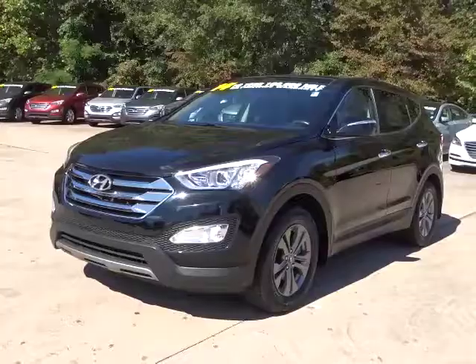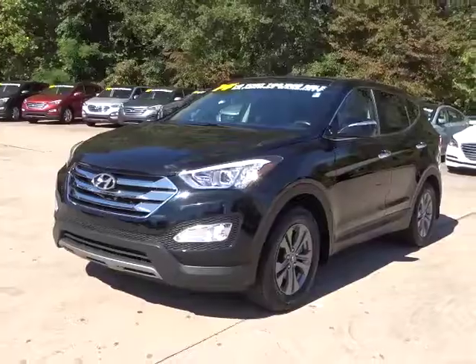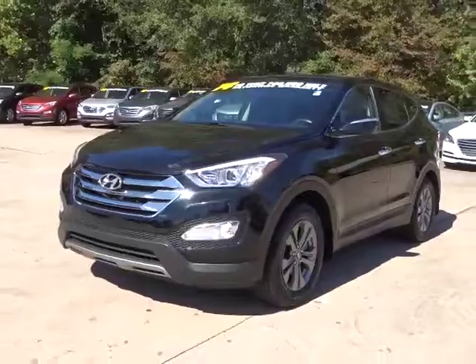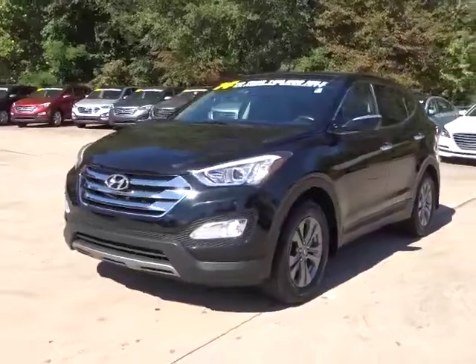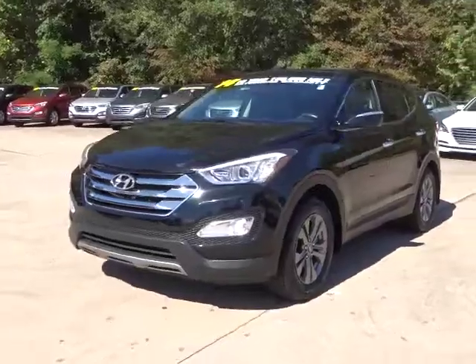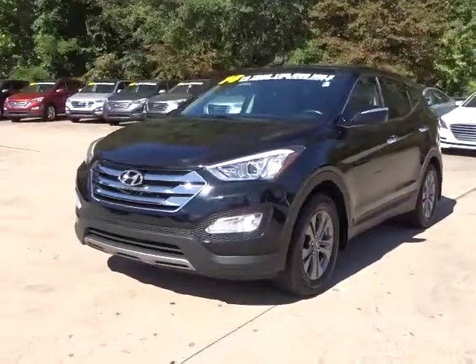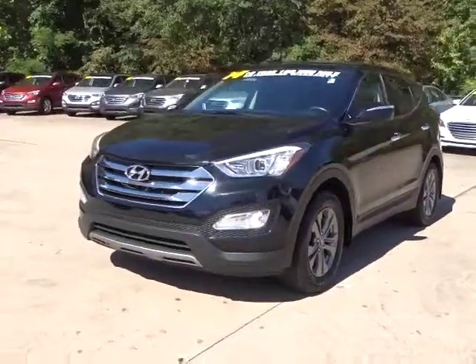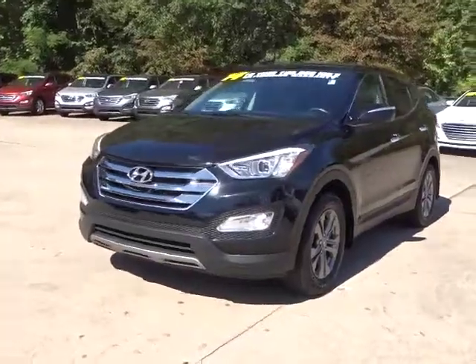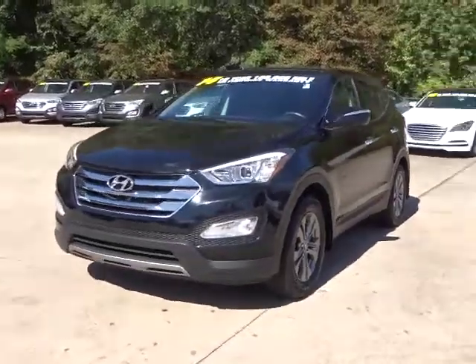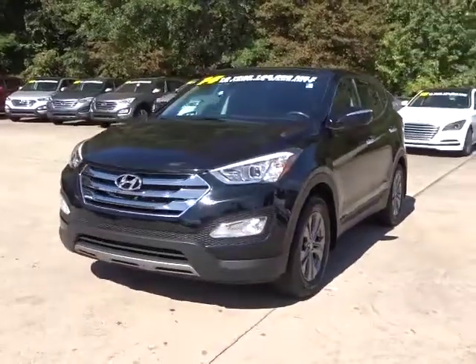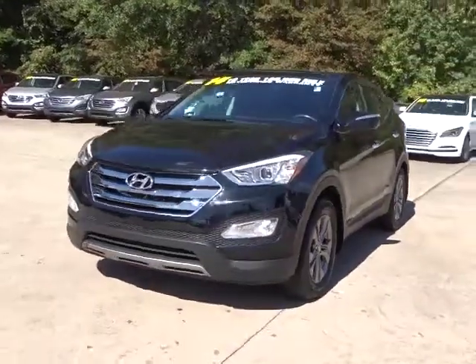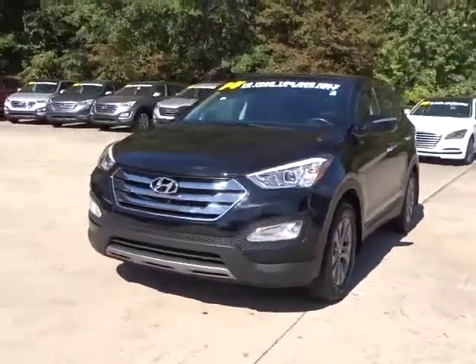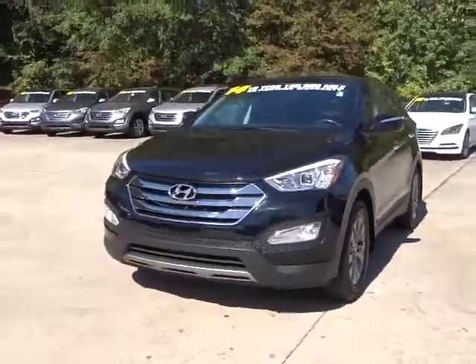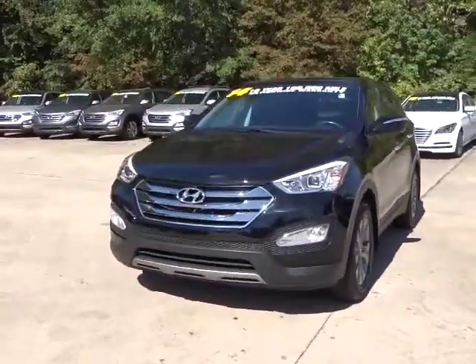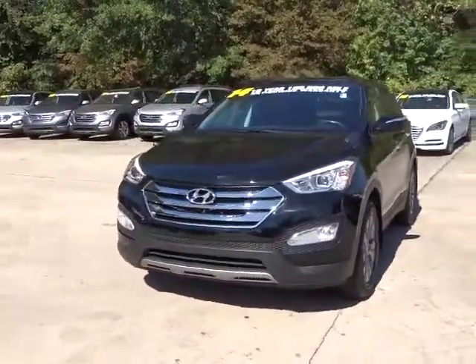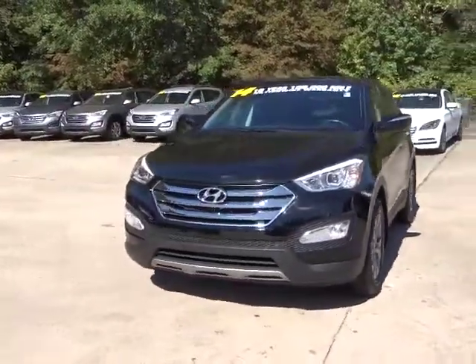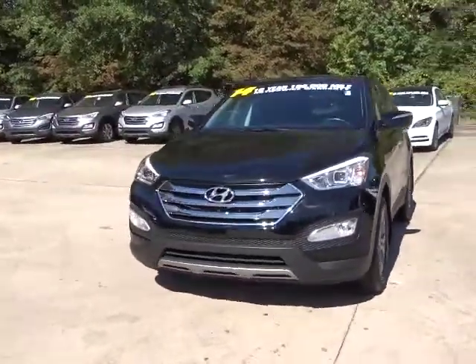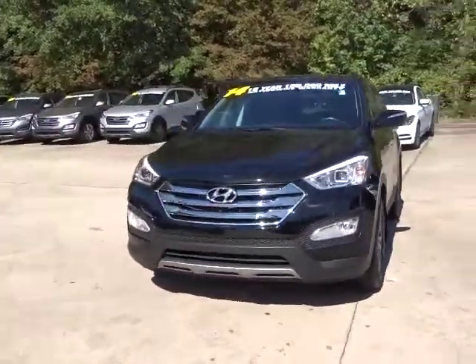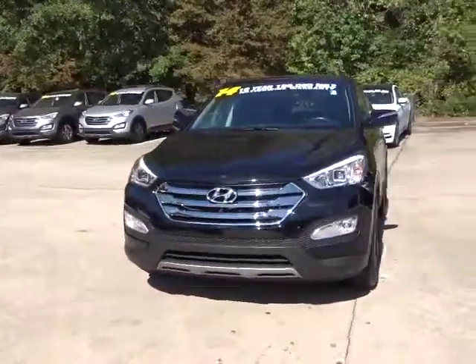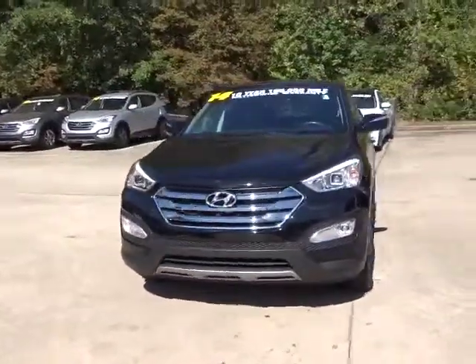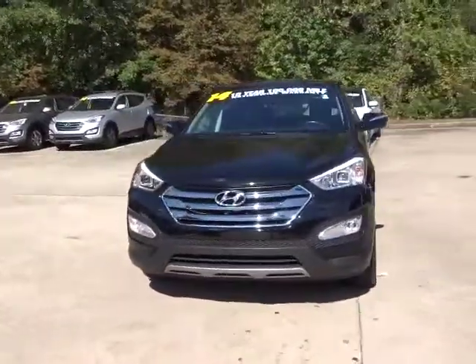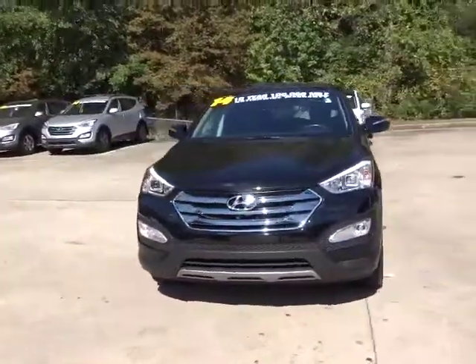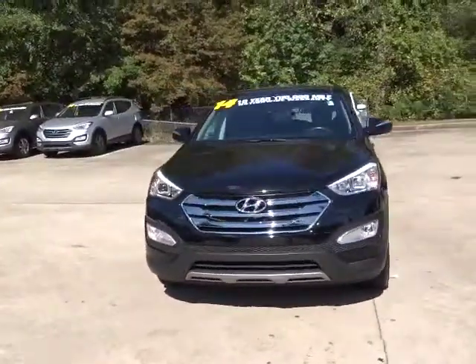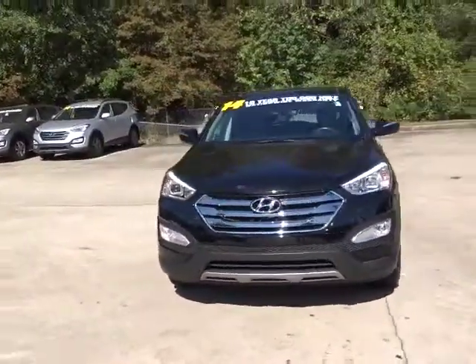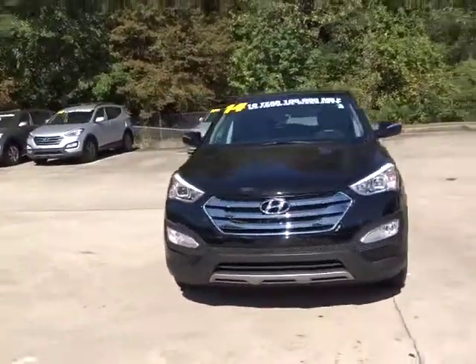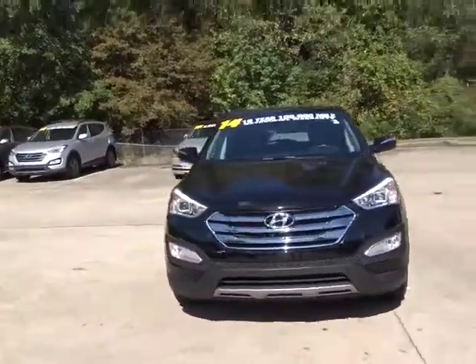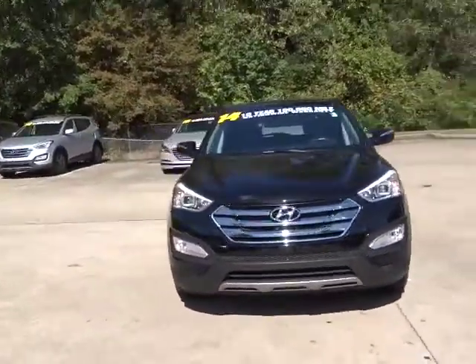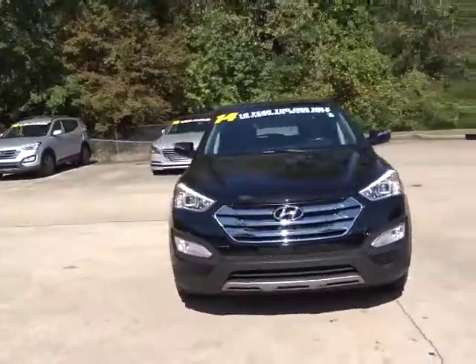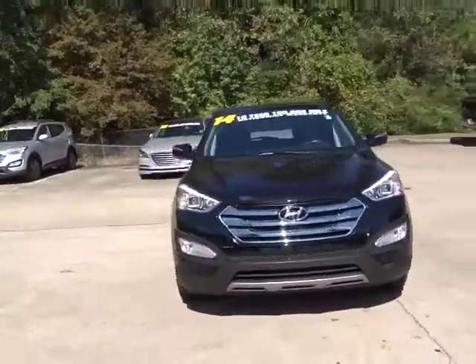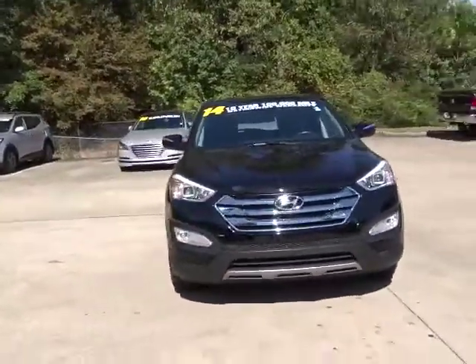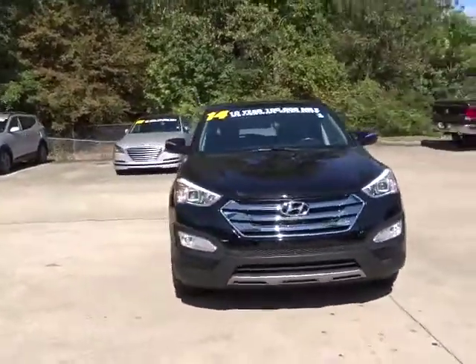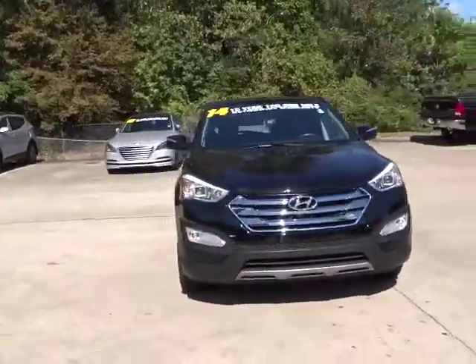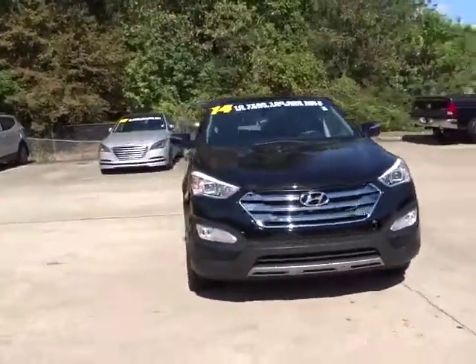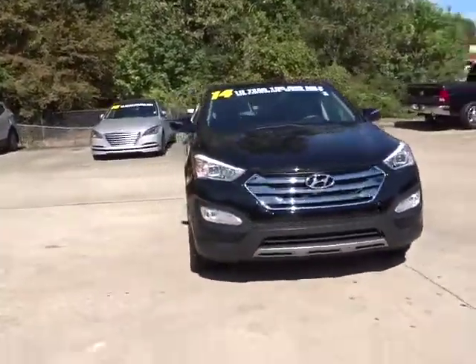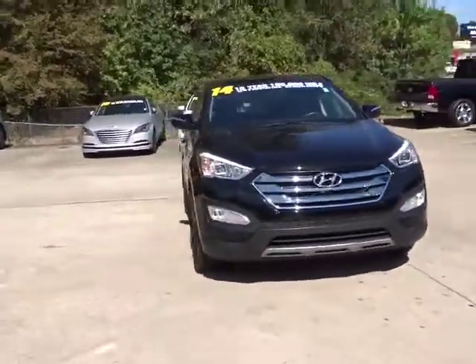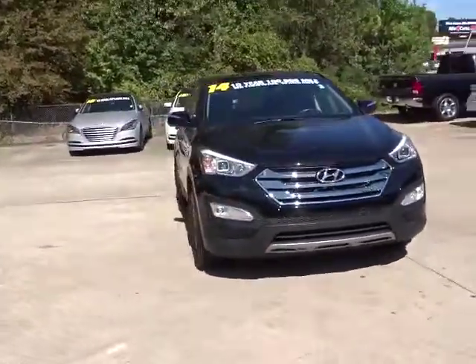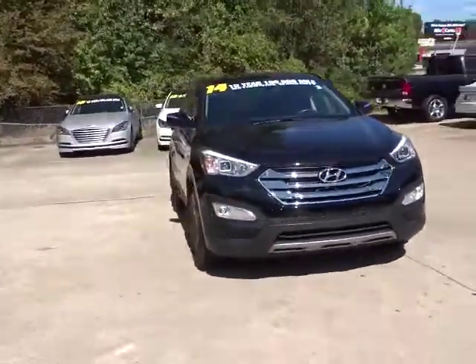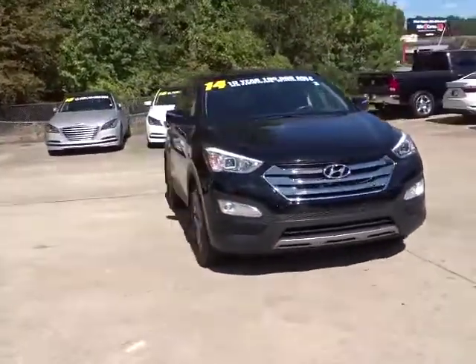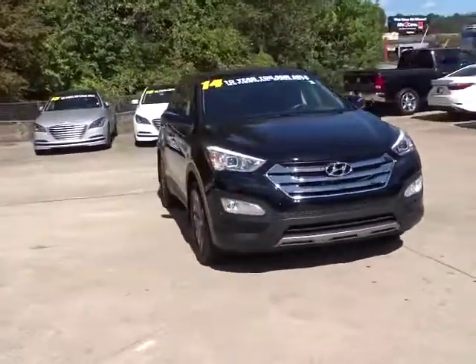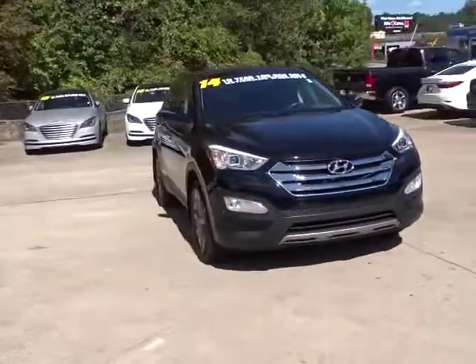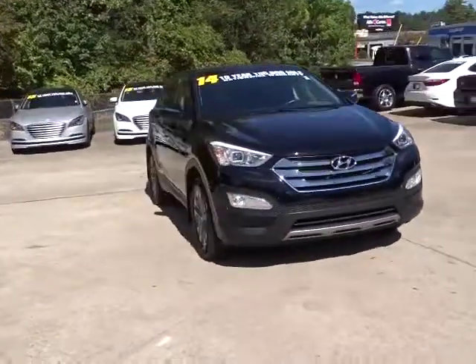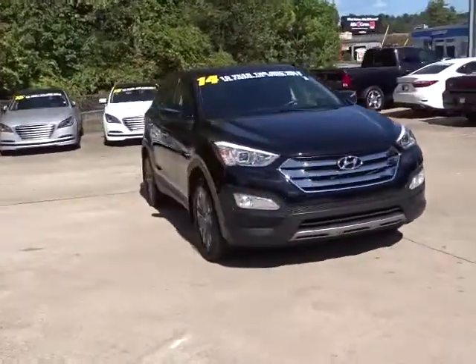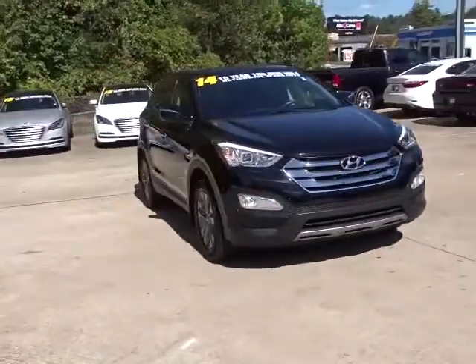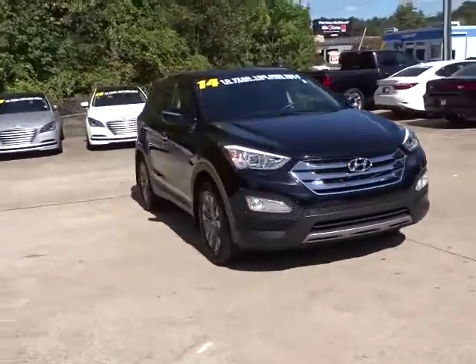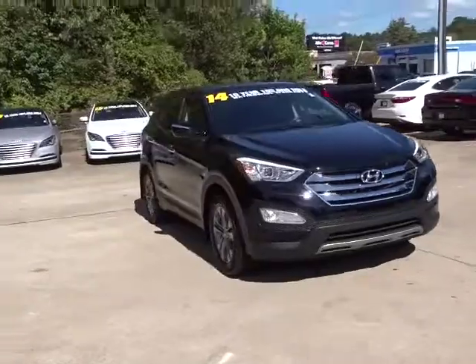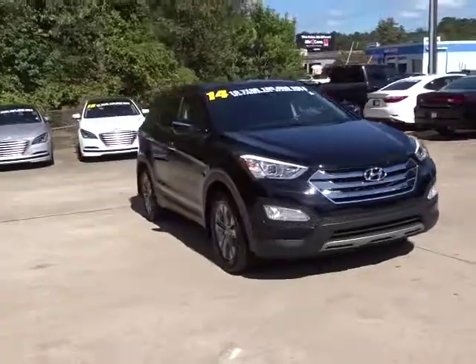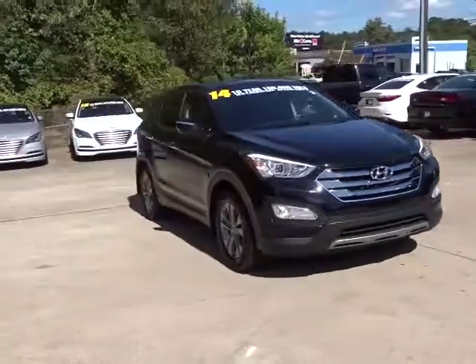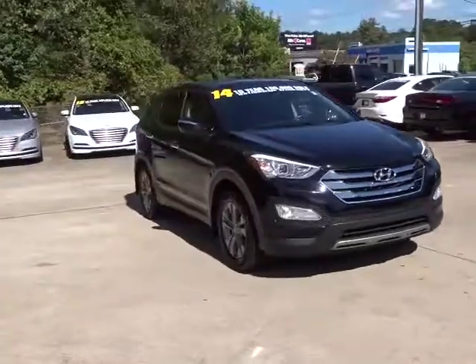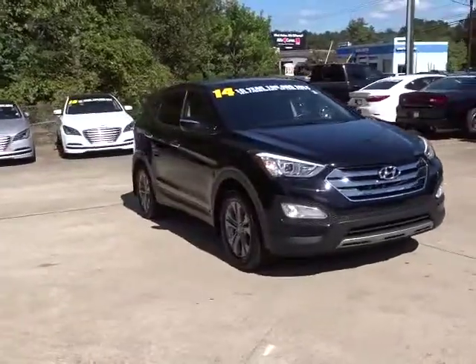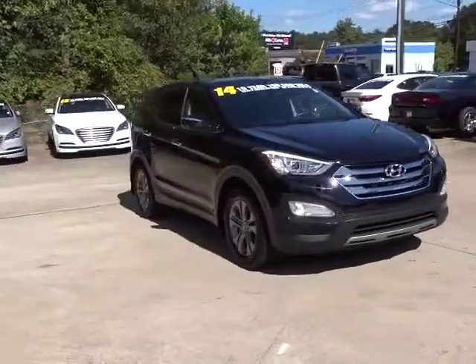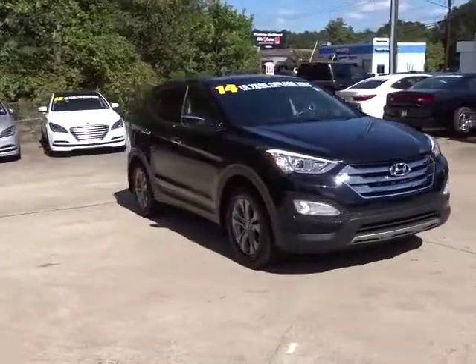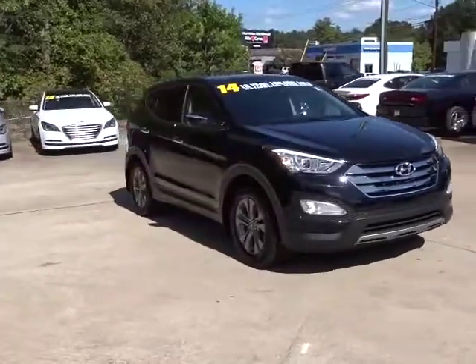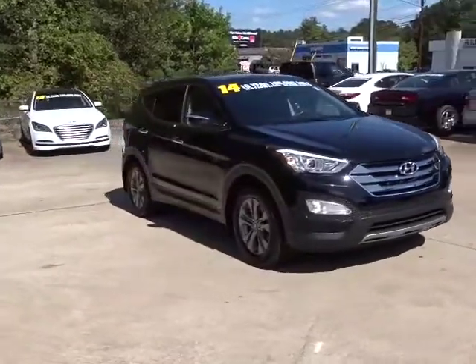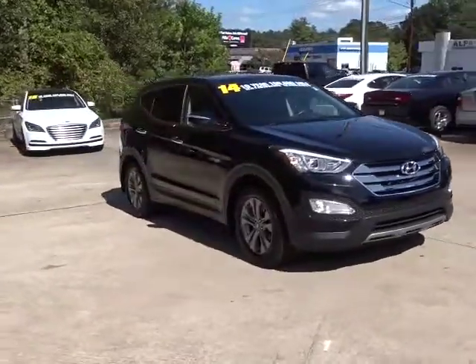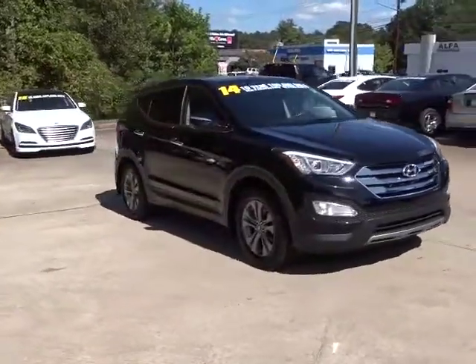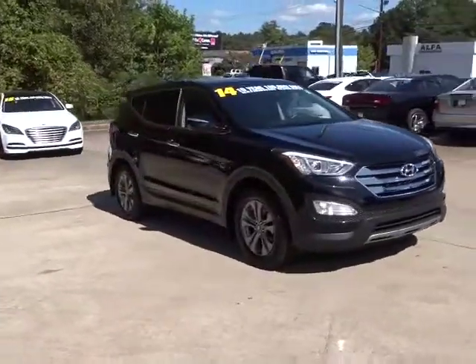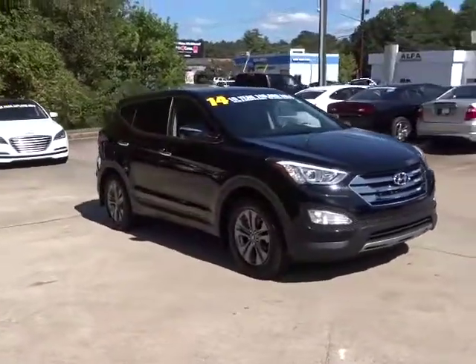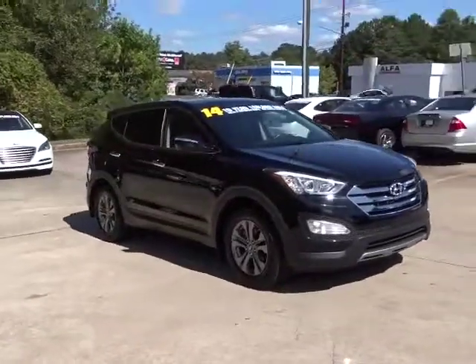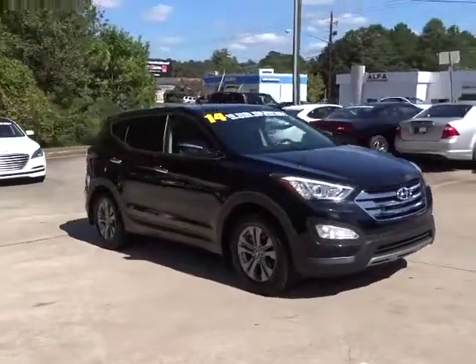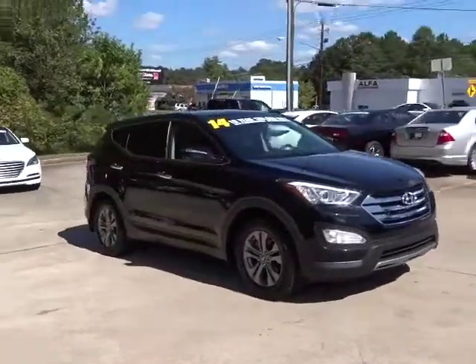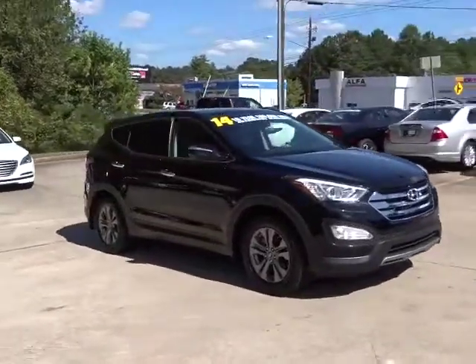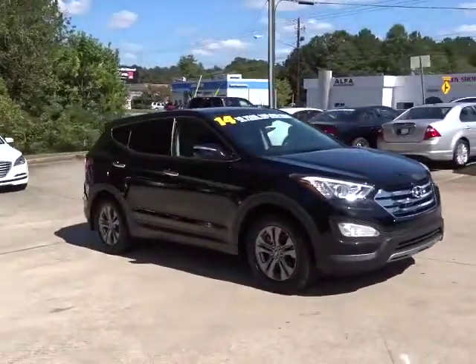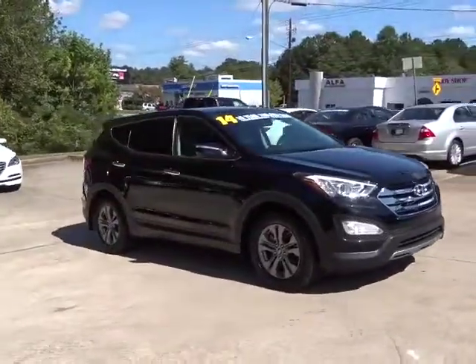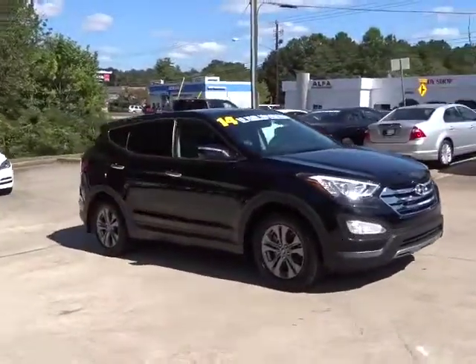The 2014 Hyundai Santa Fe: style, quality, performance, value. Need we say more?